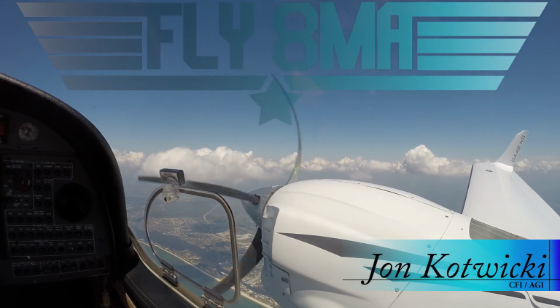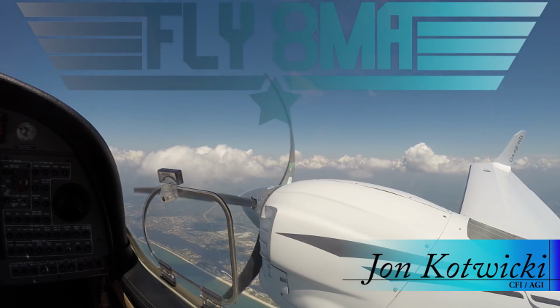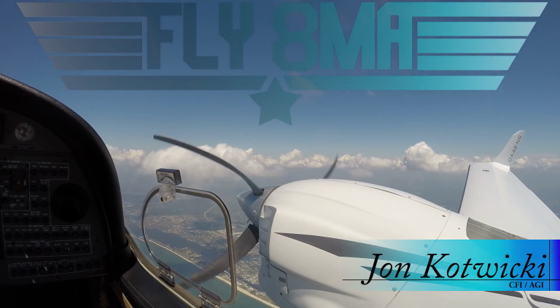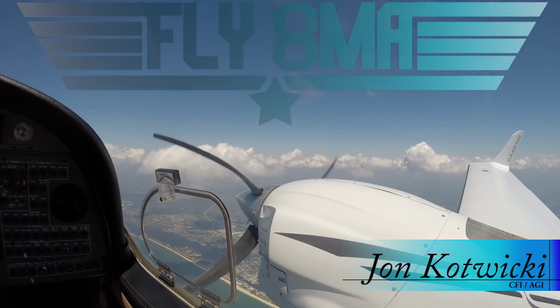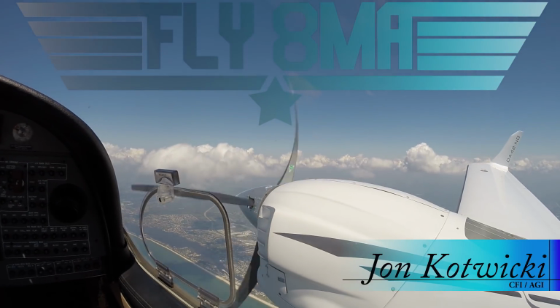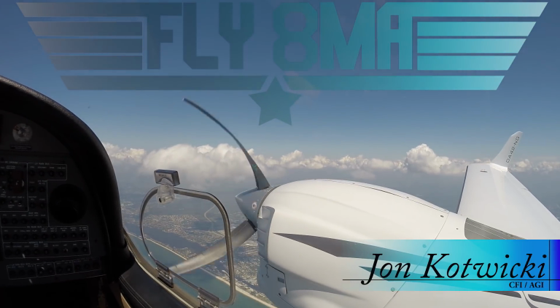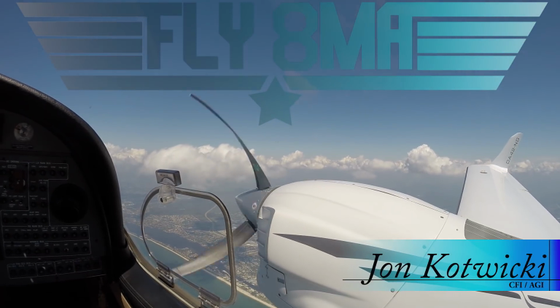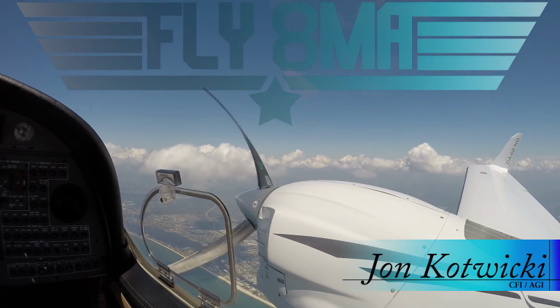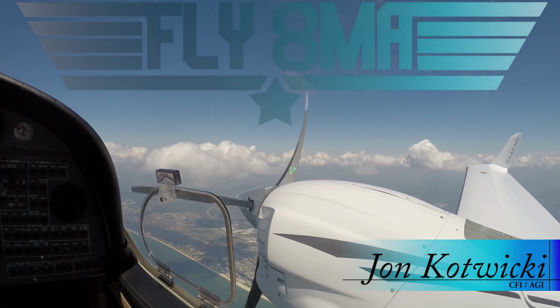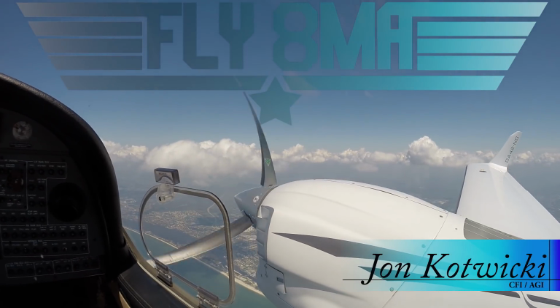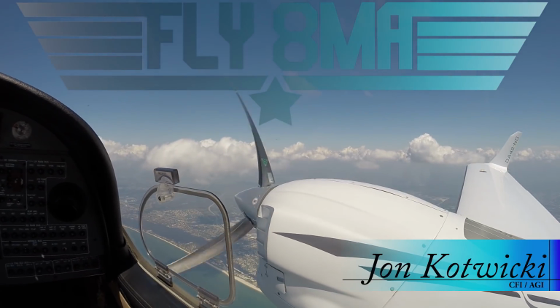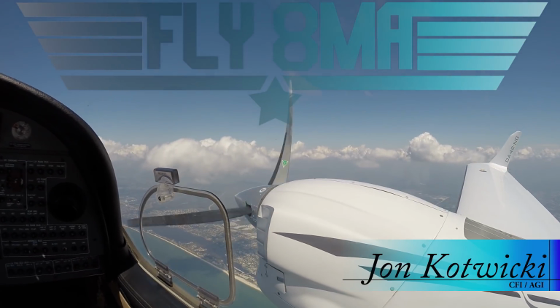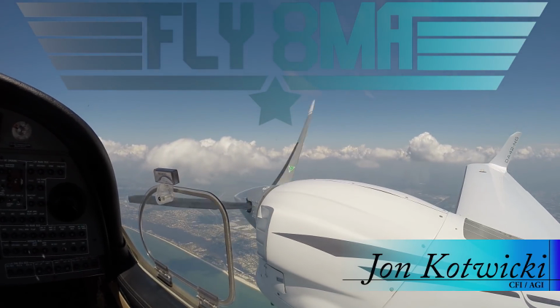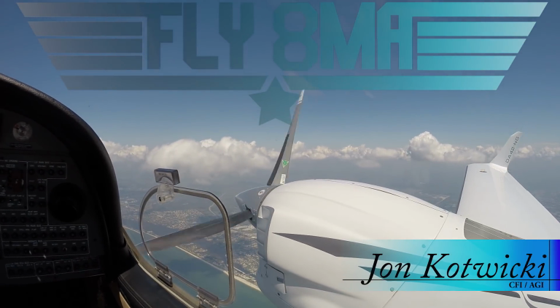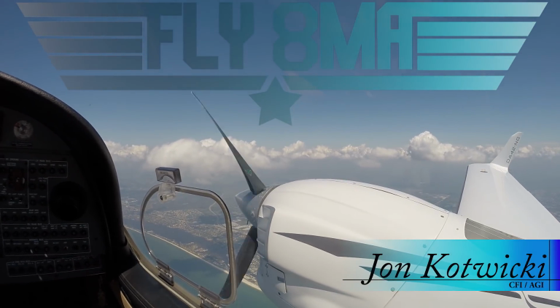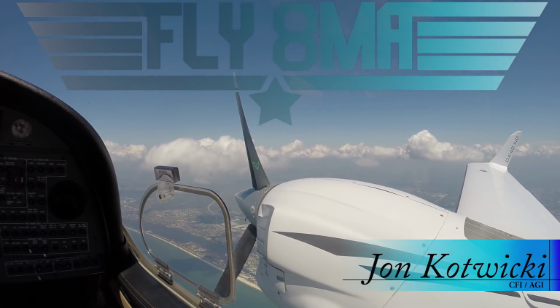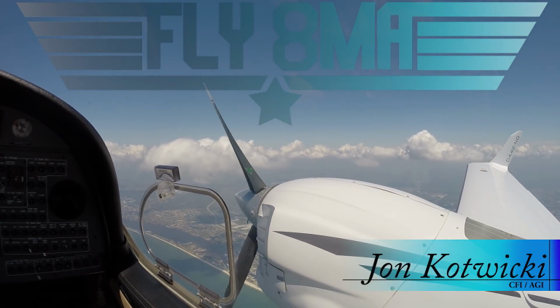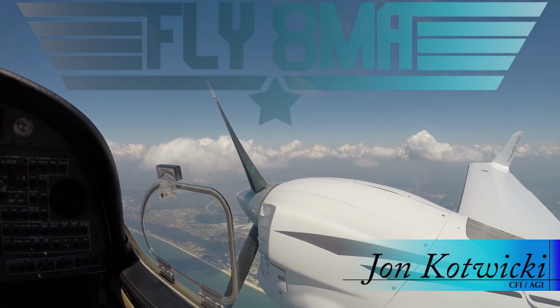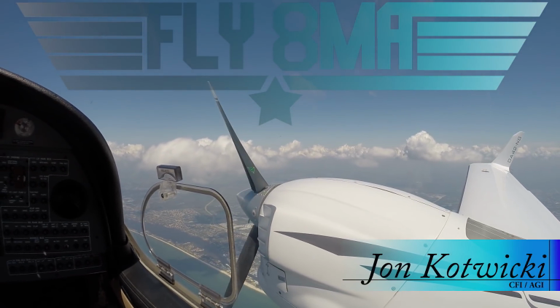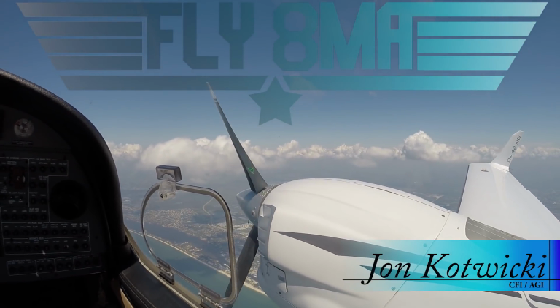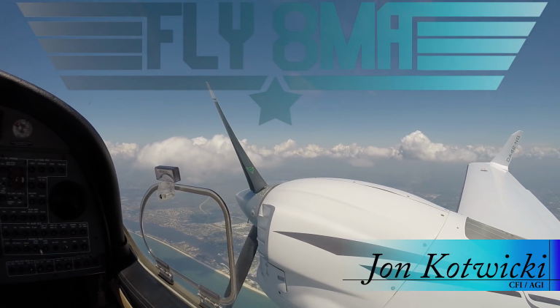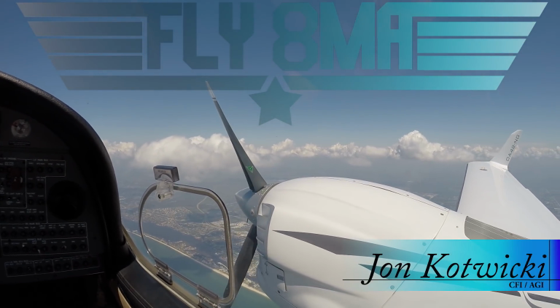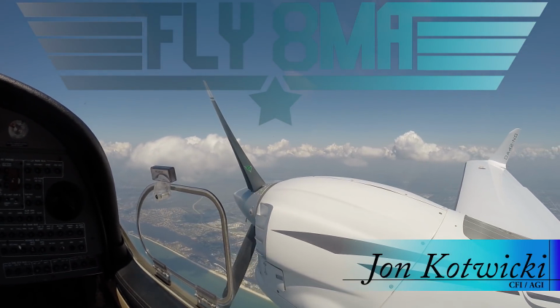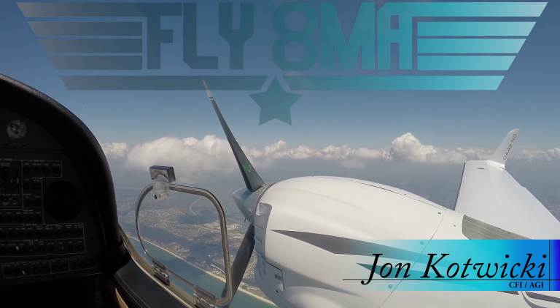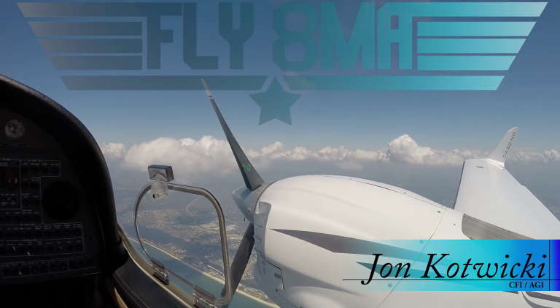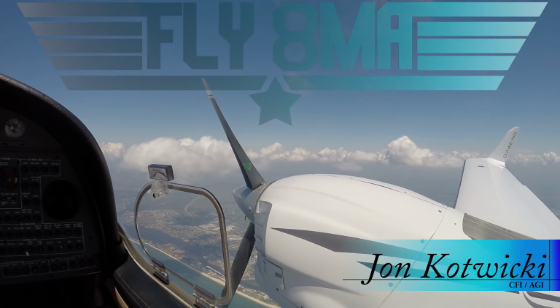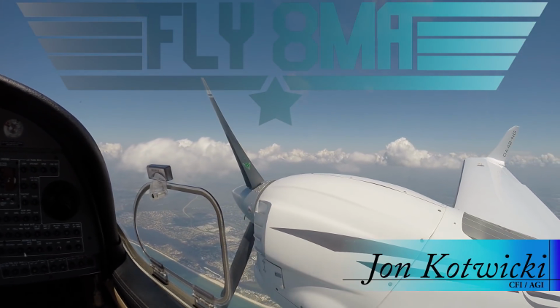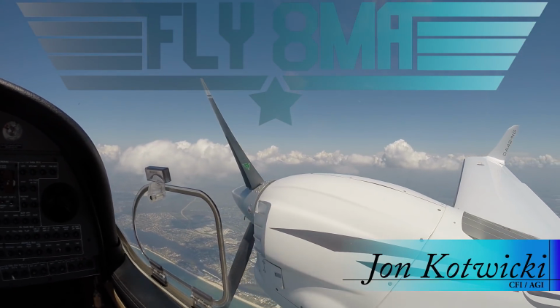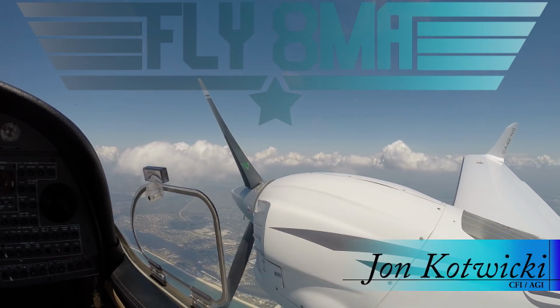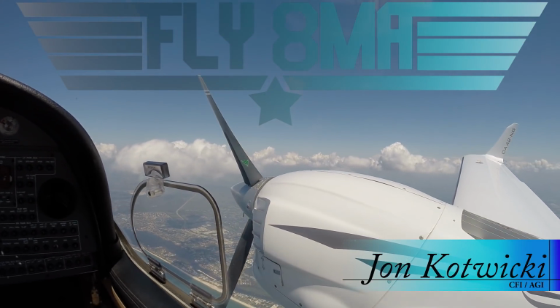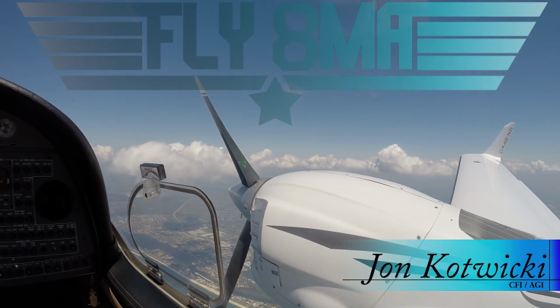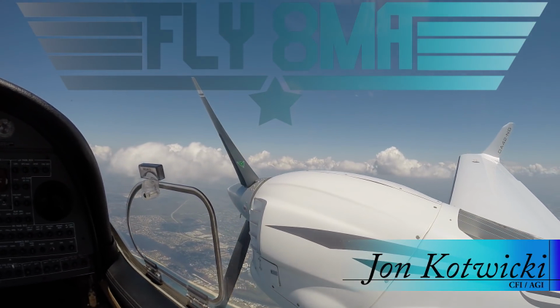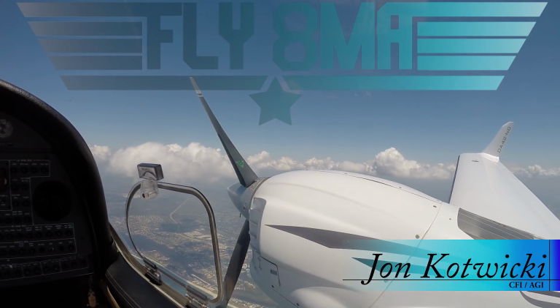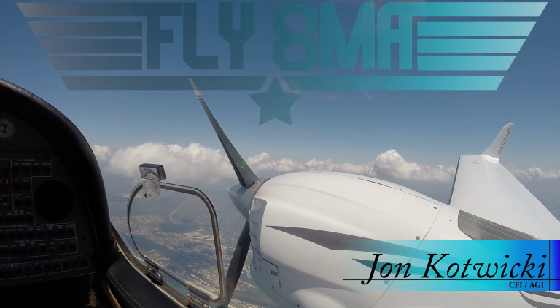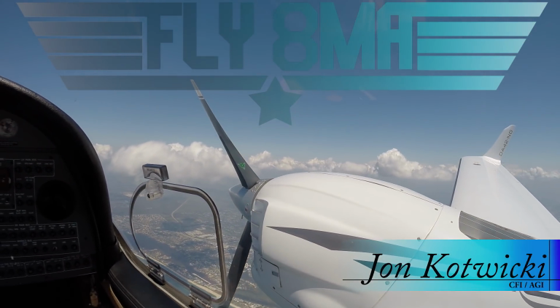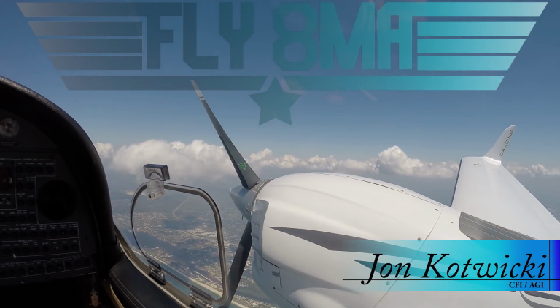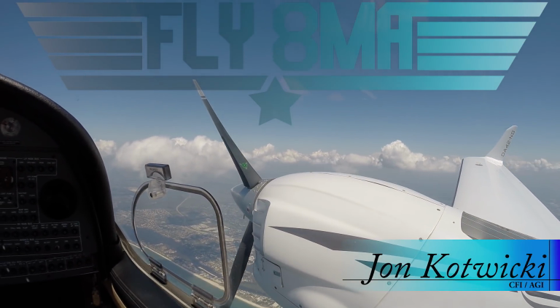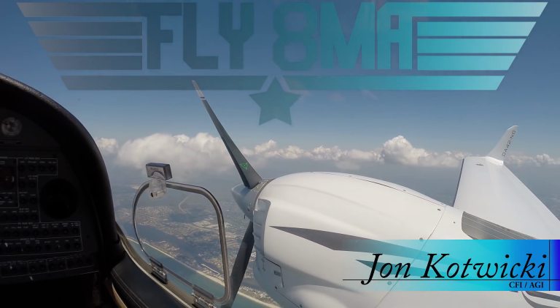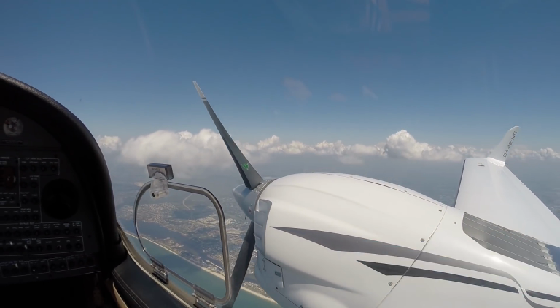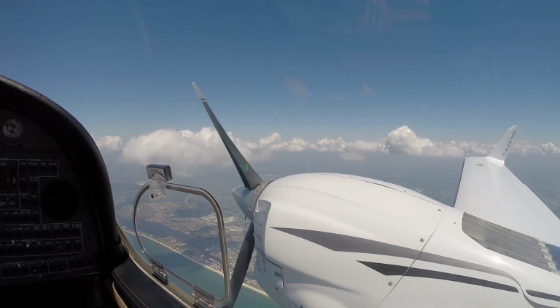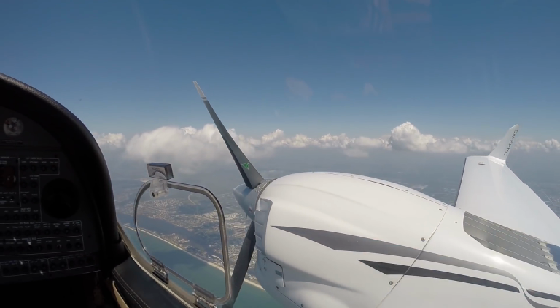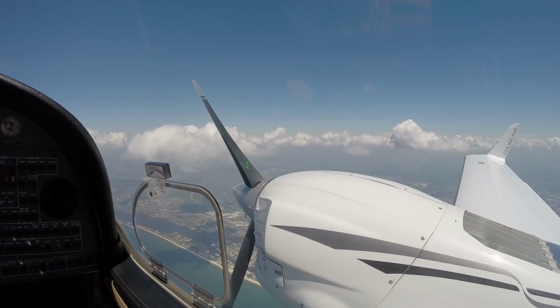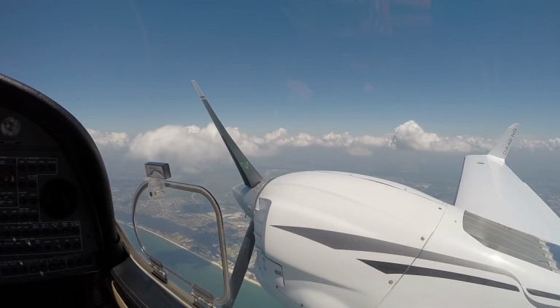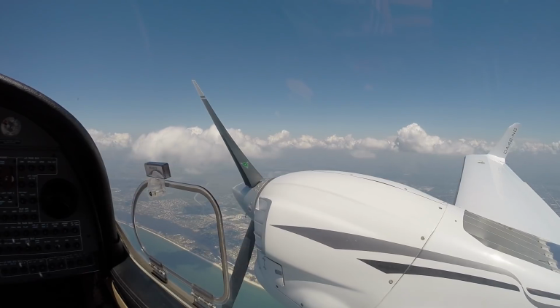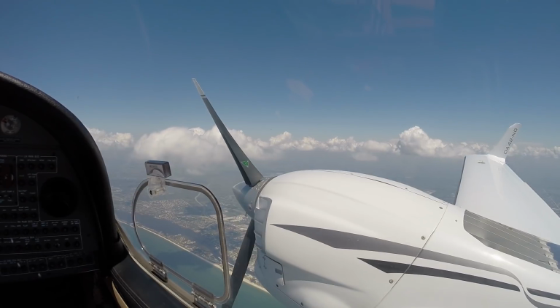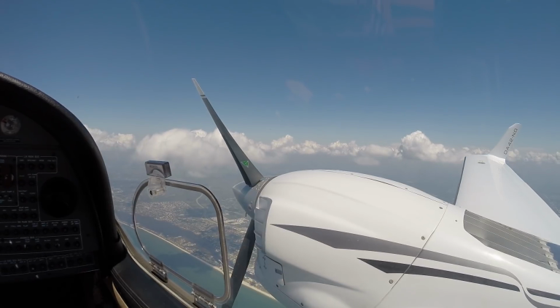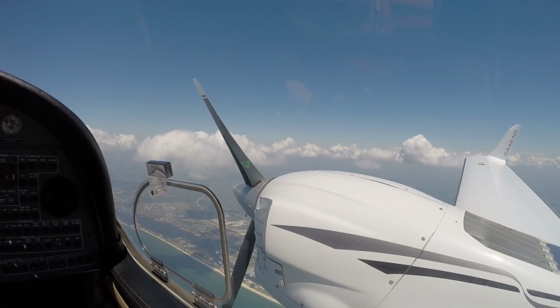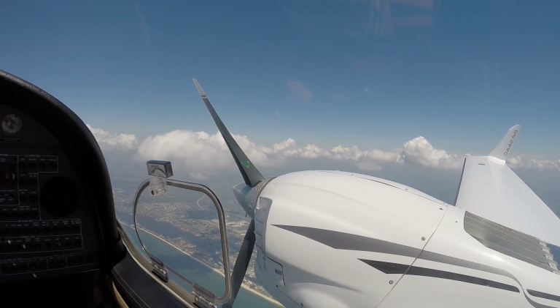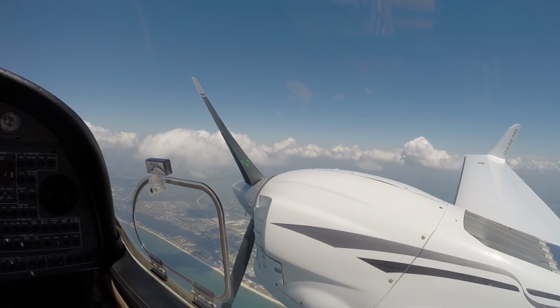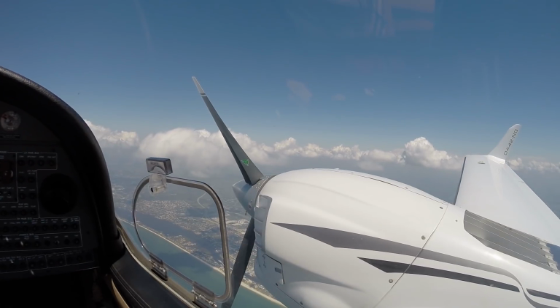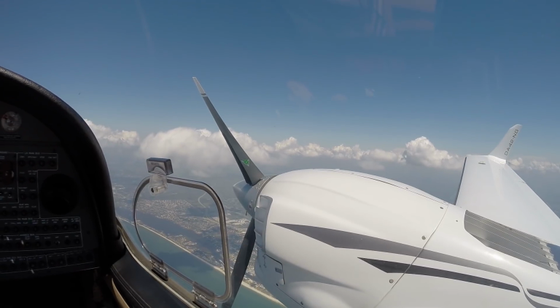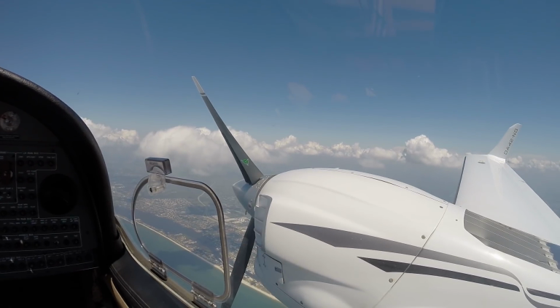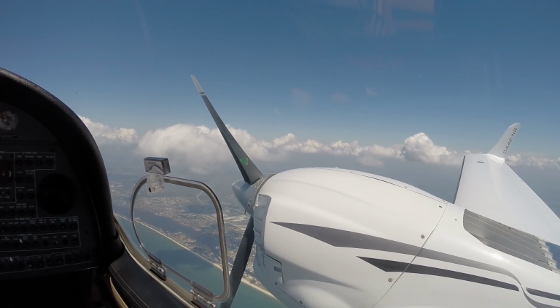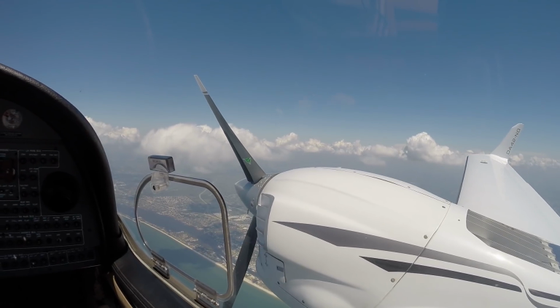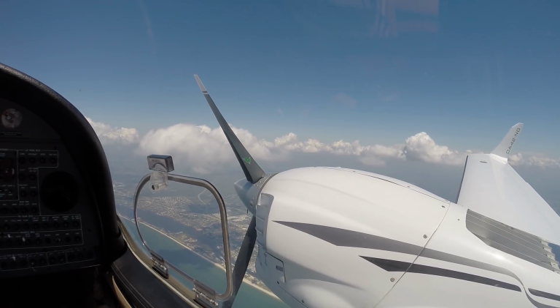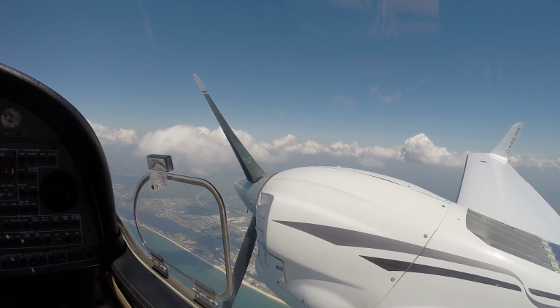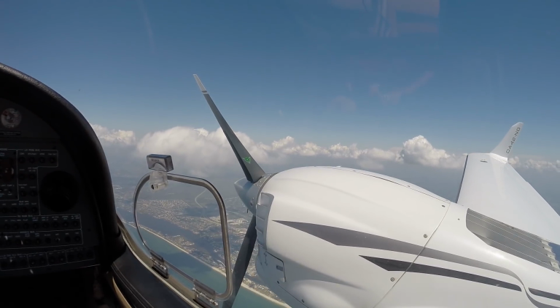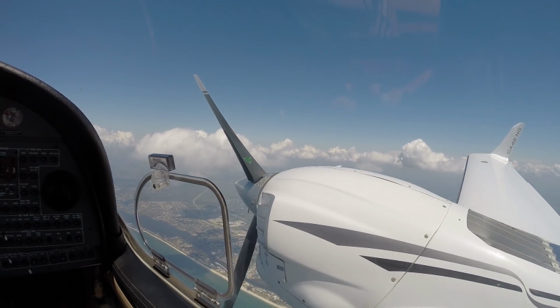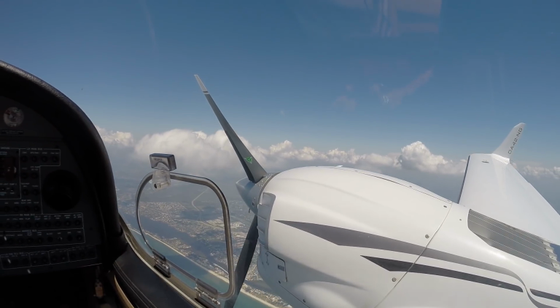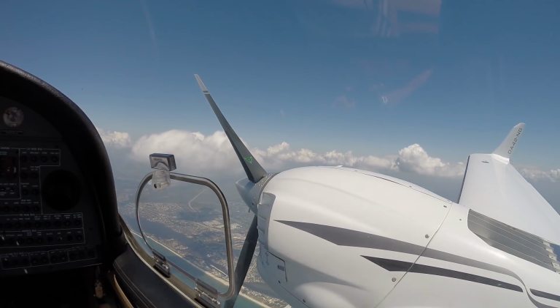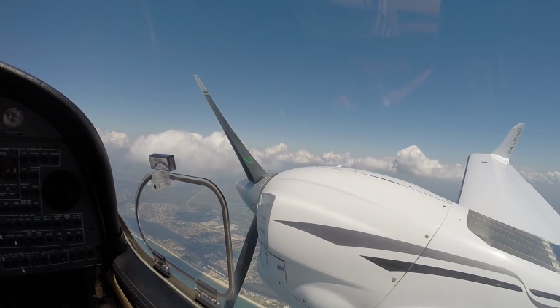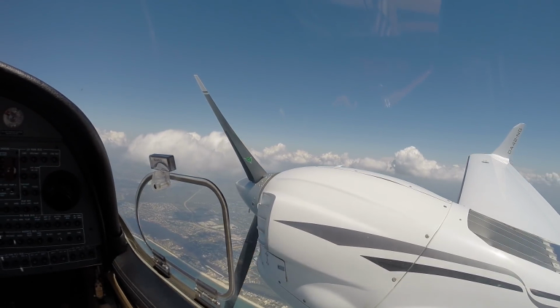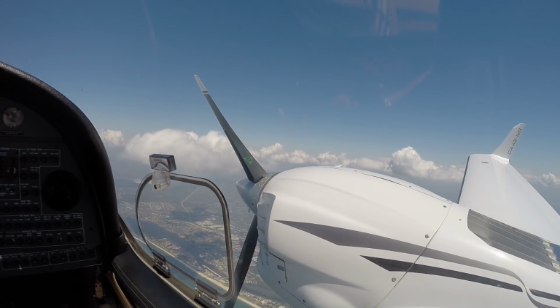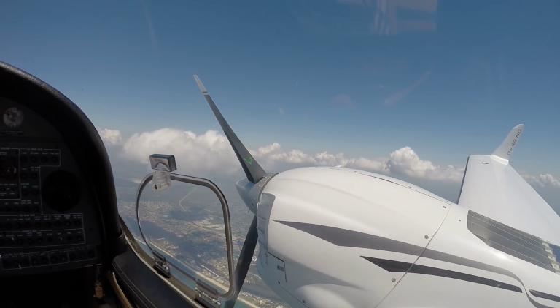Hey everyone! It's about that time to start practicing some multi-engine training and shutting down engines in flight. Let's go ahead and take a look at how it's done.